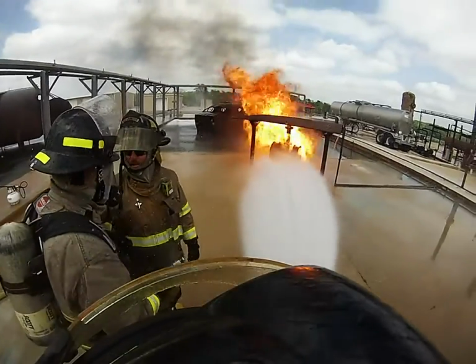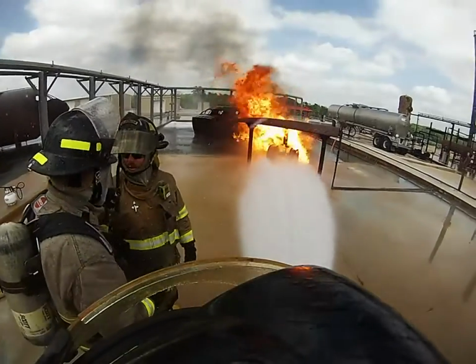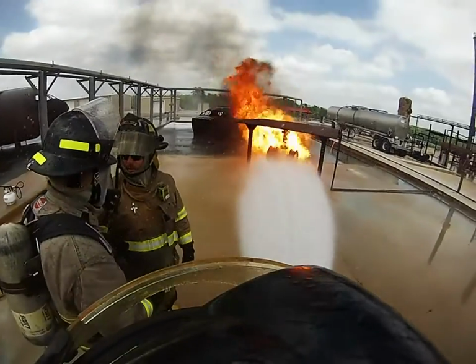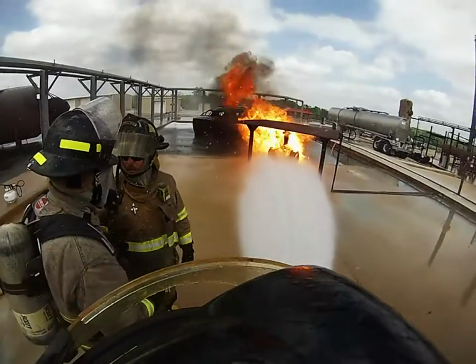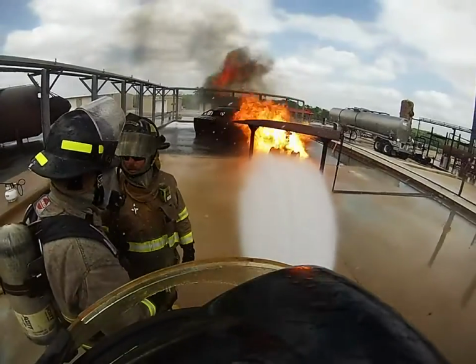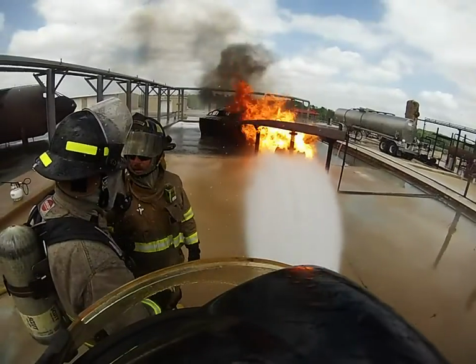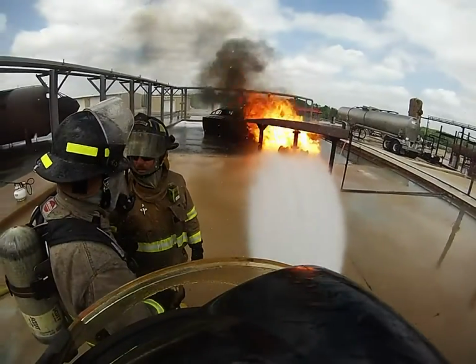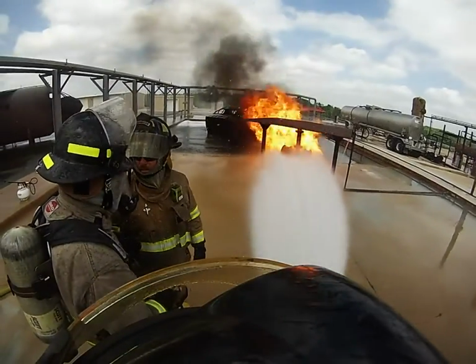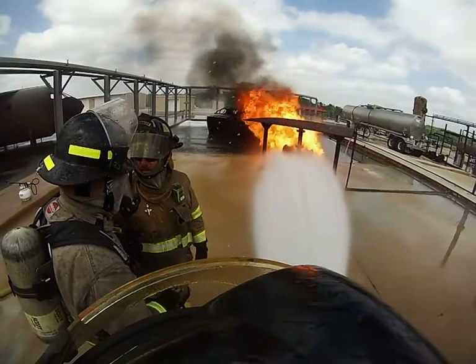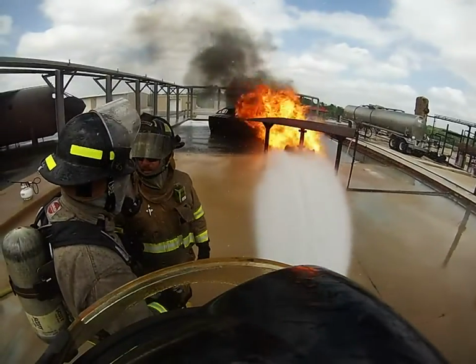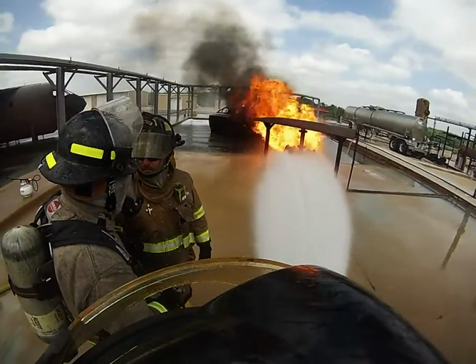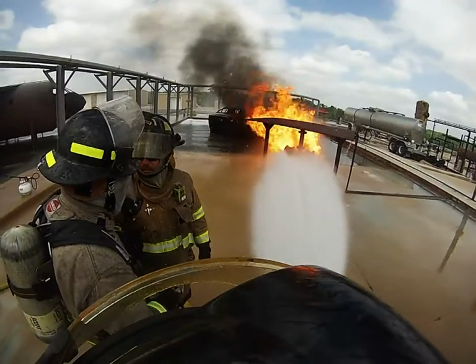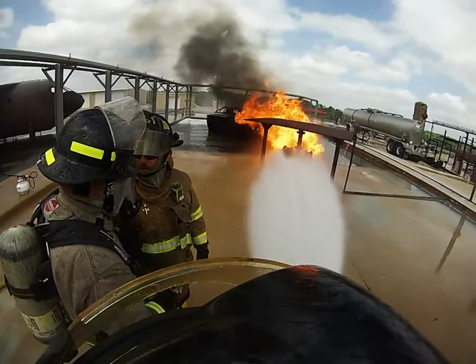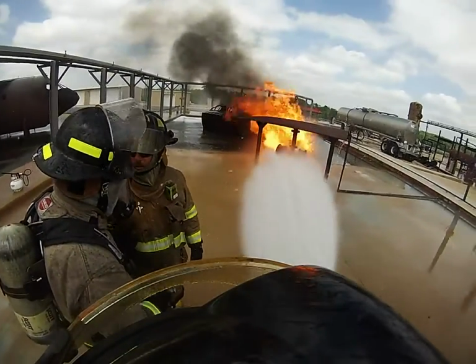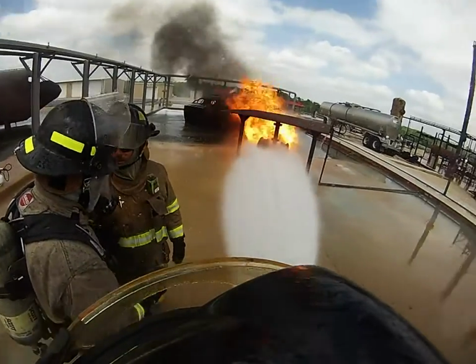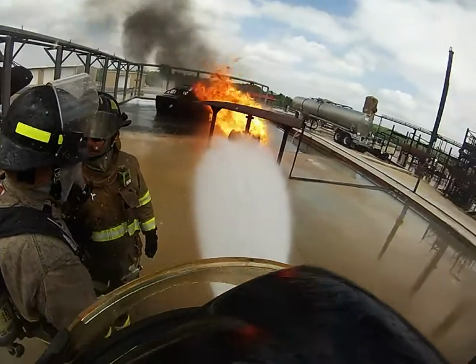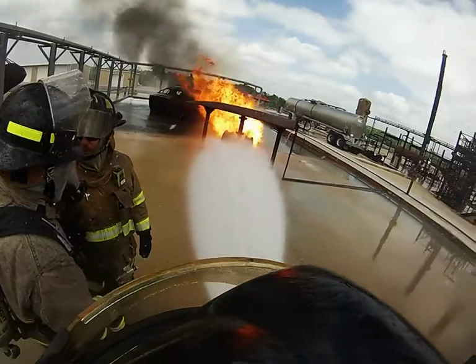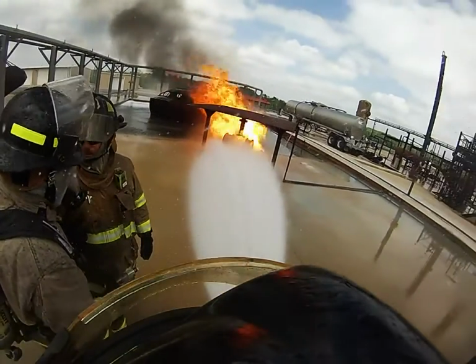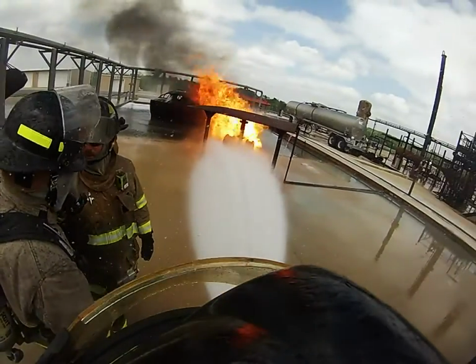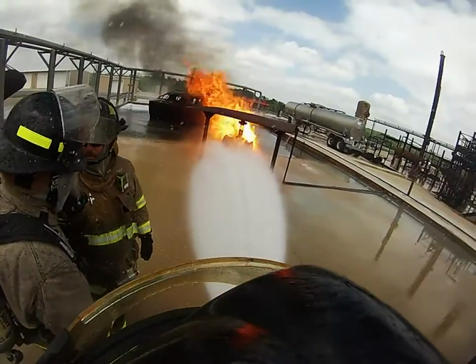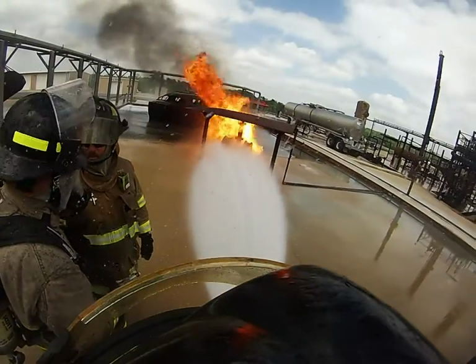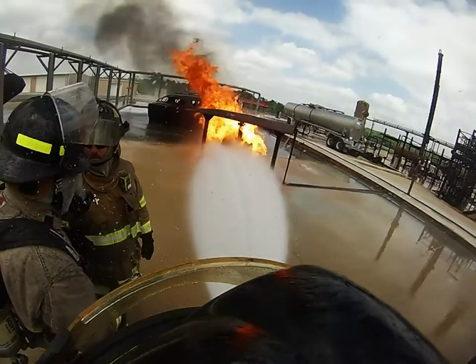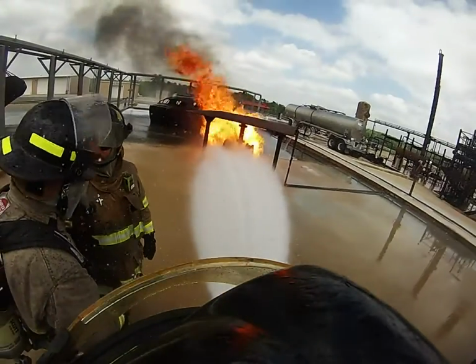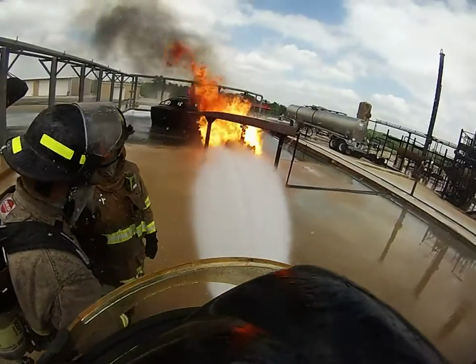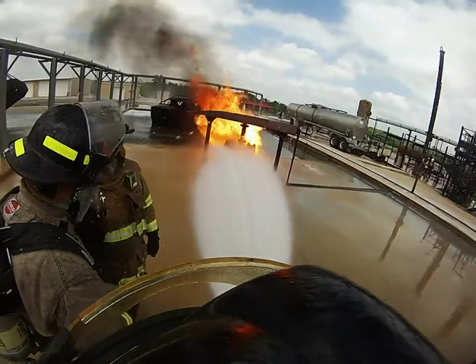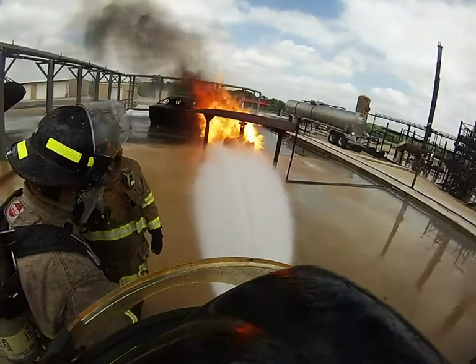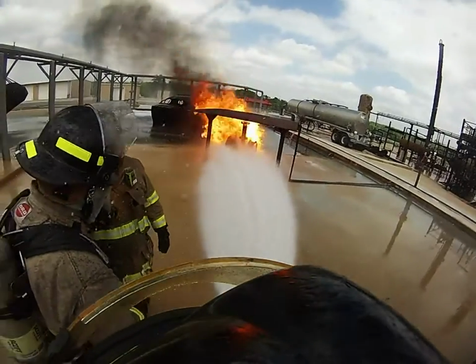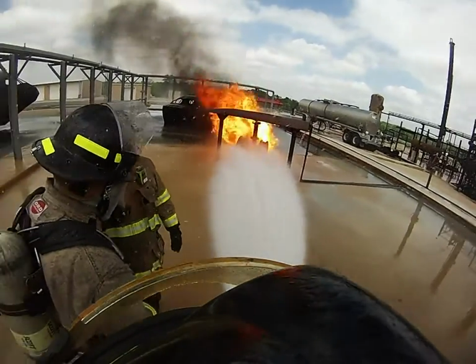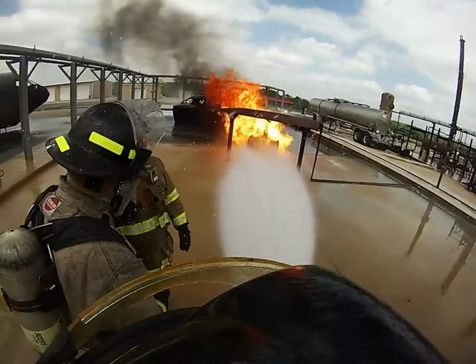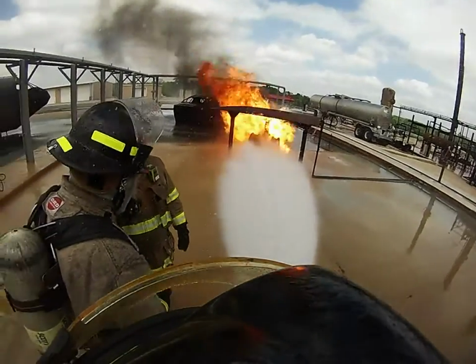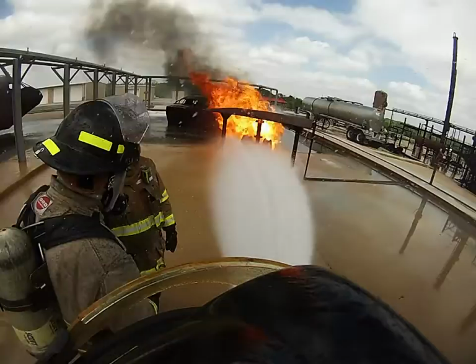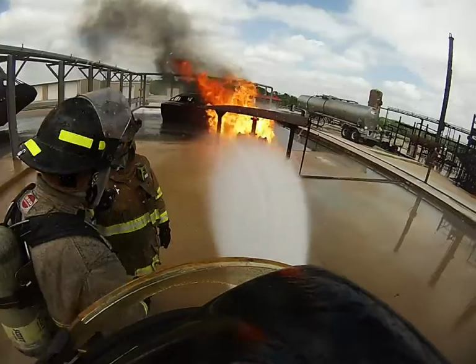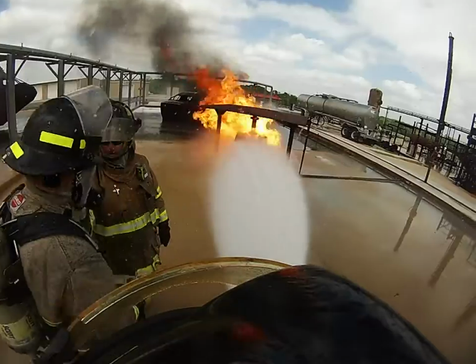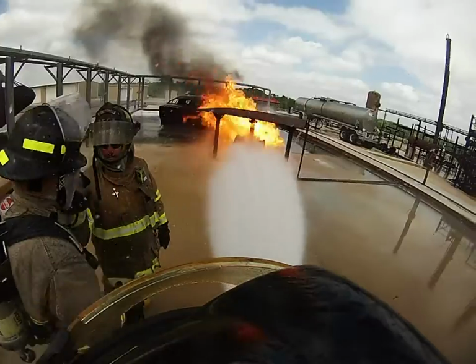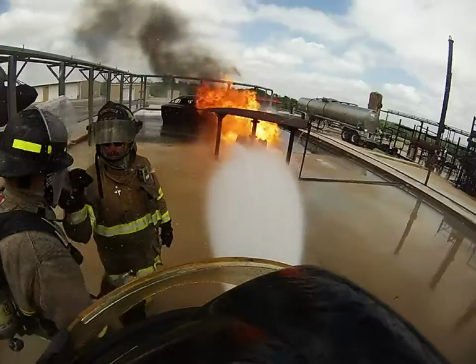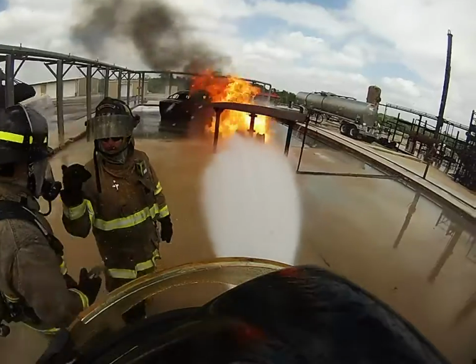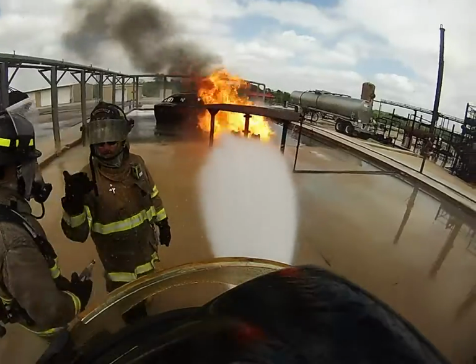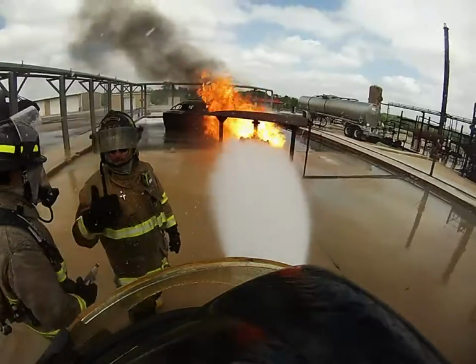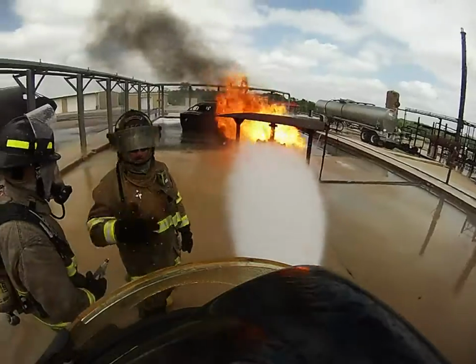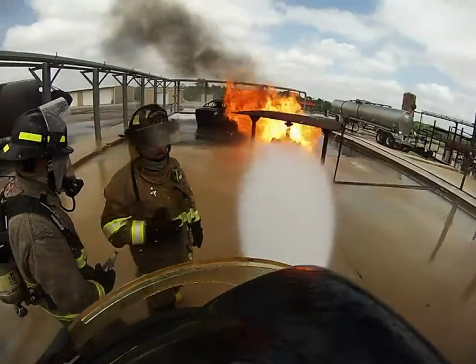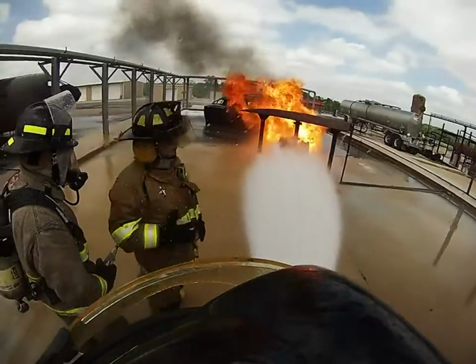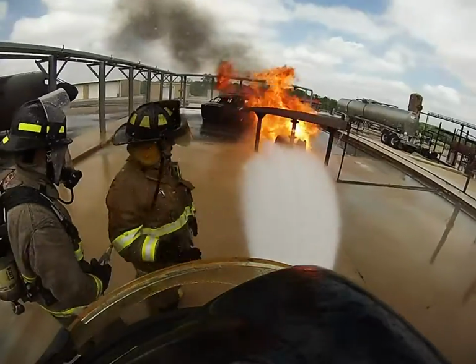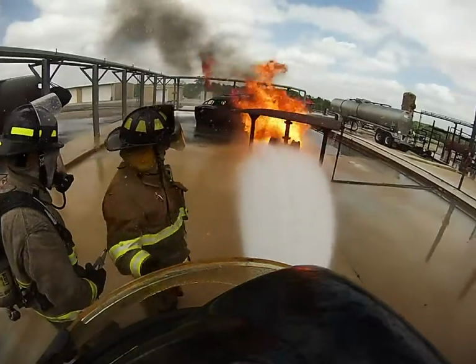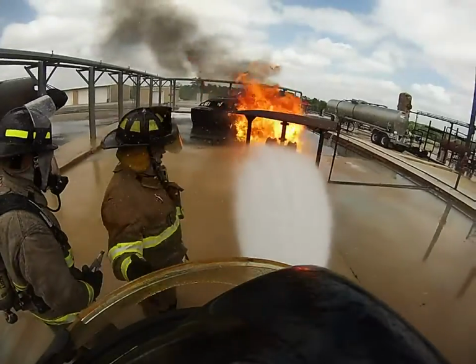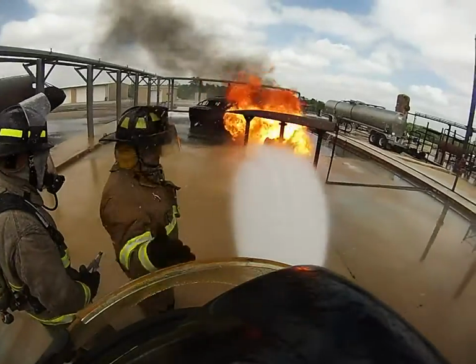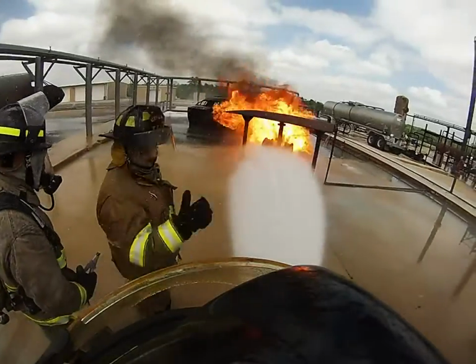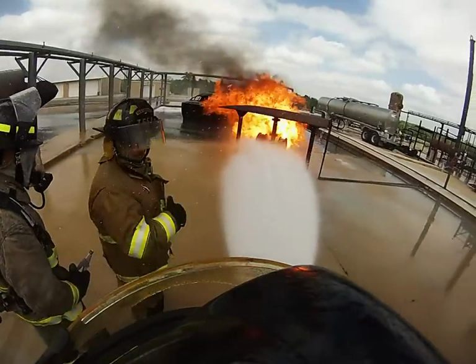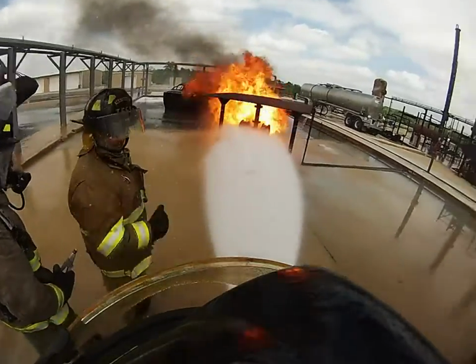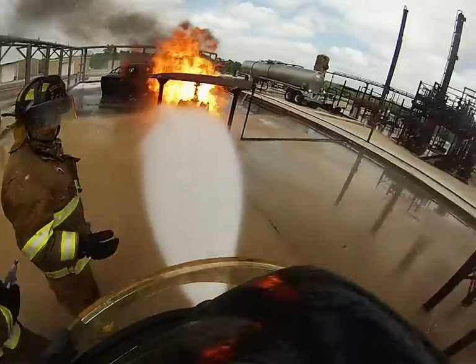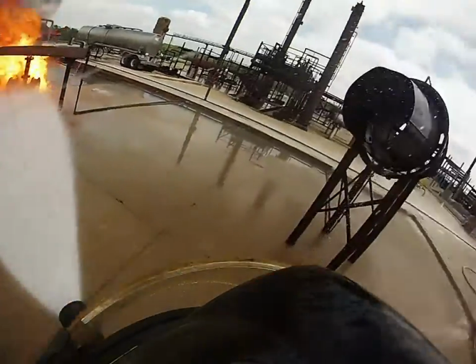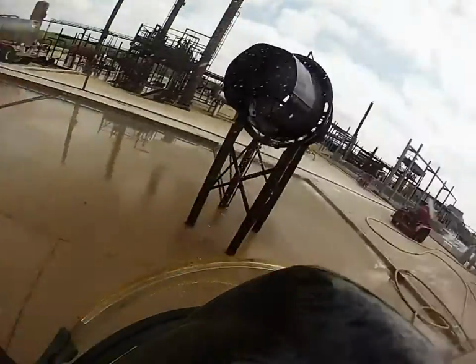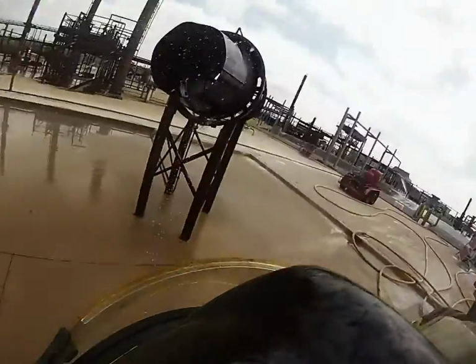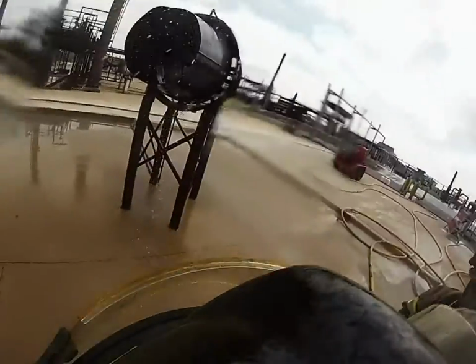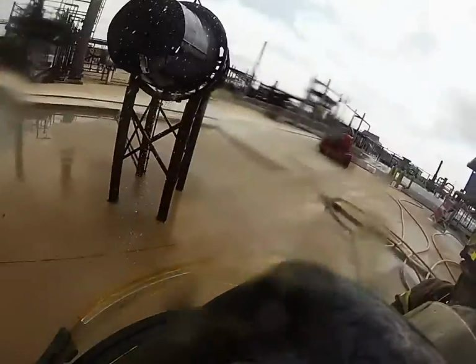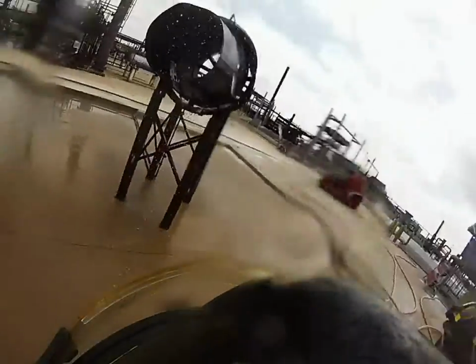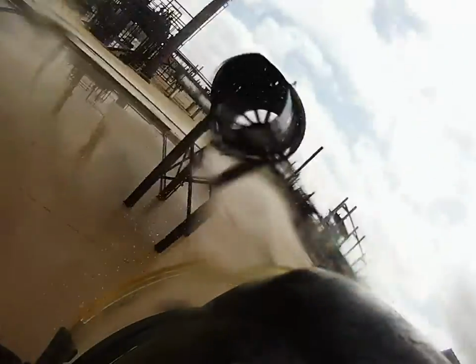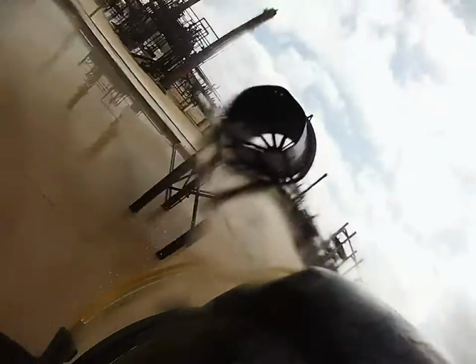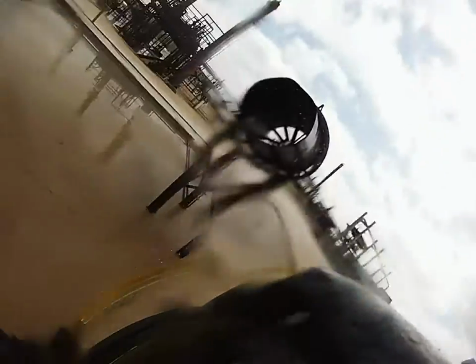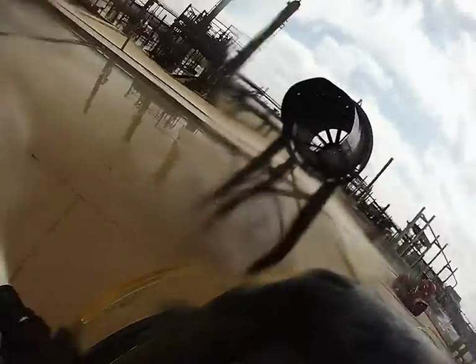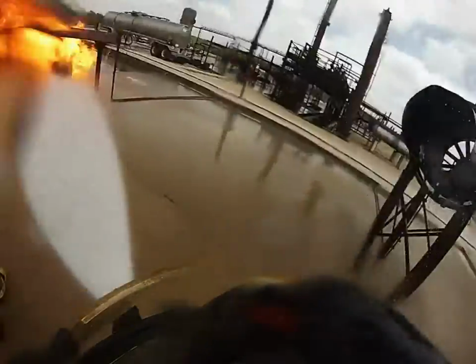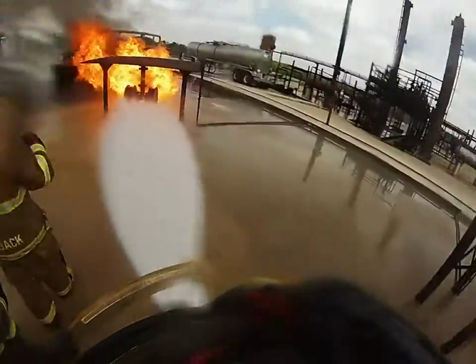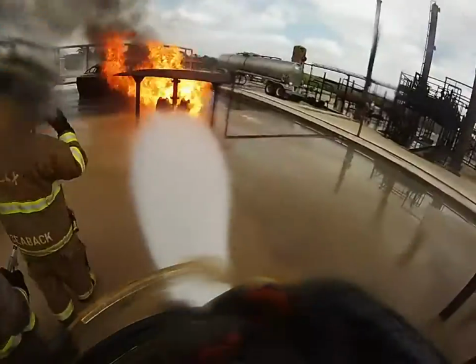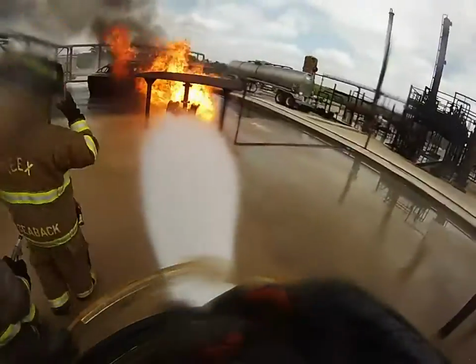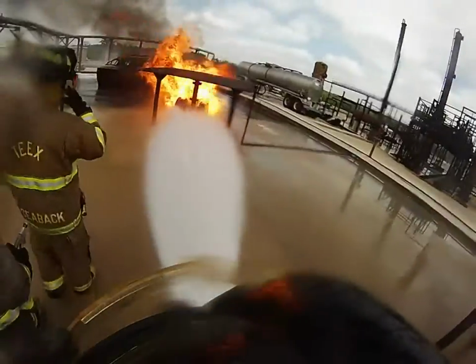I'm going to let you go when you do it, okay? Stand behind me. Right over here. Alright, let's go. Come on, let's go.